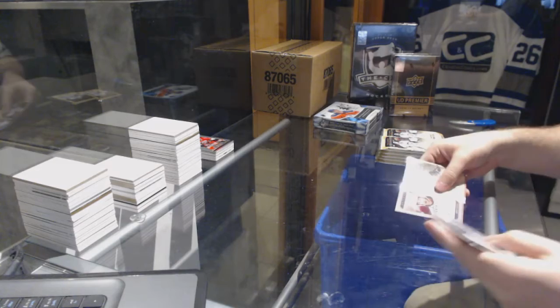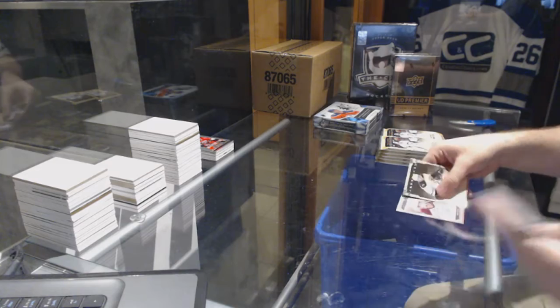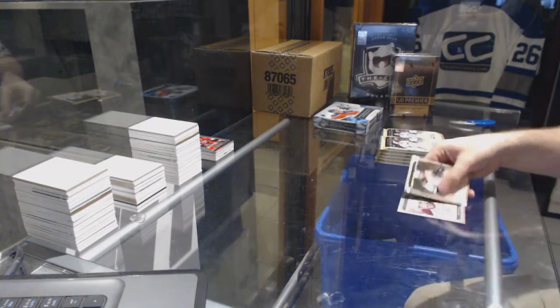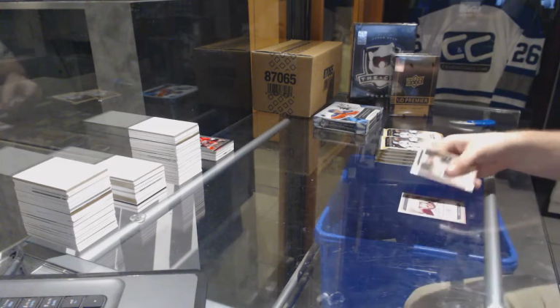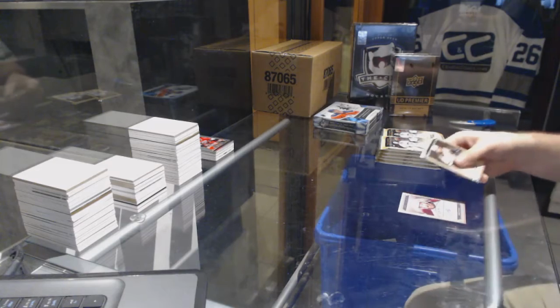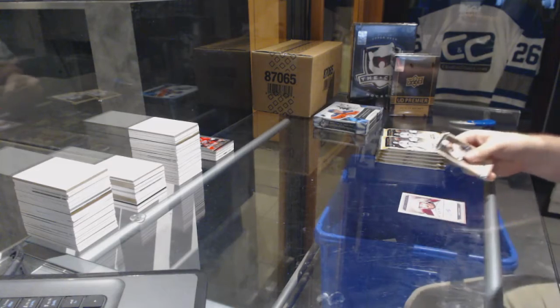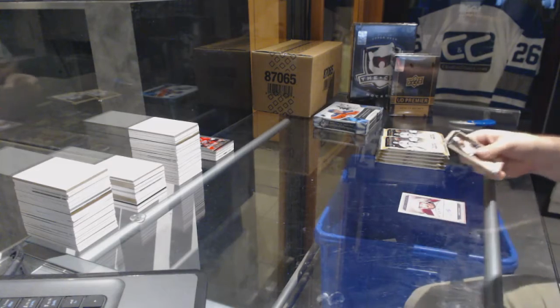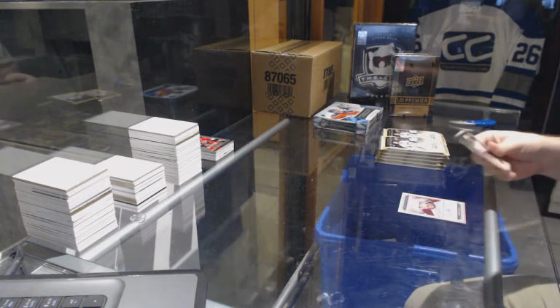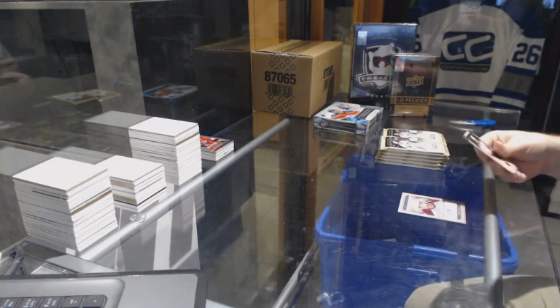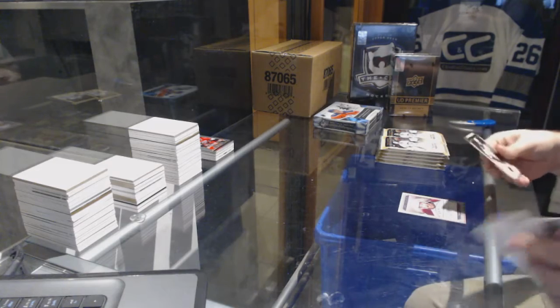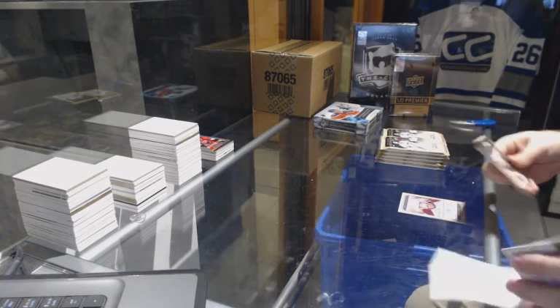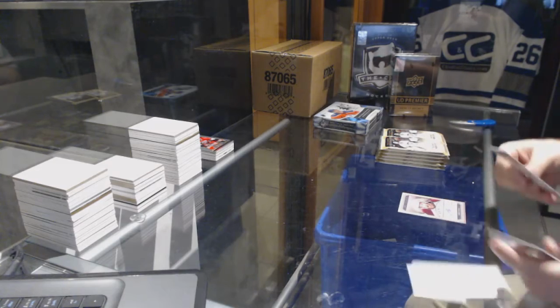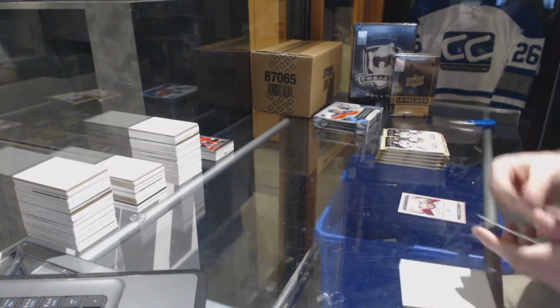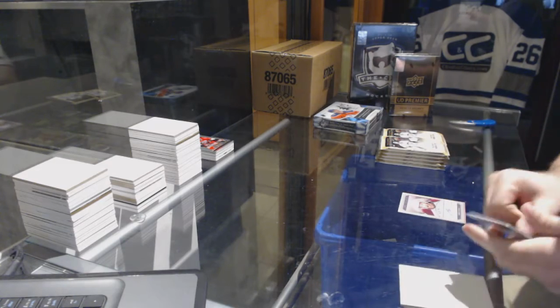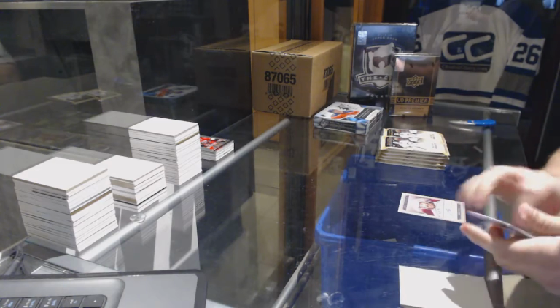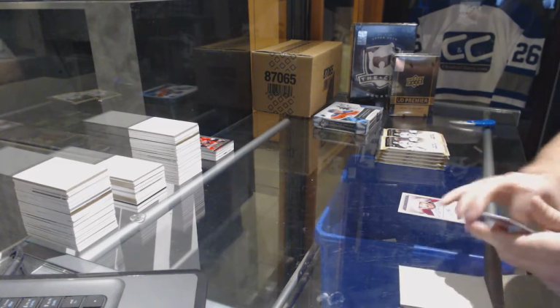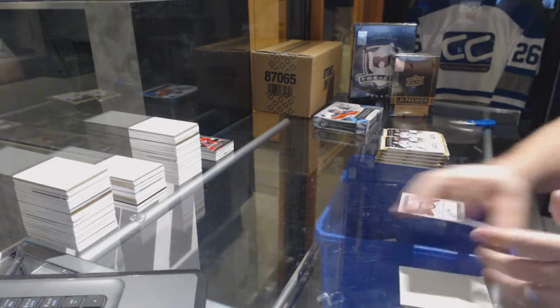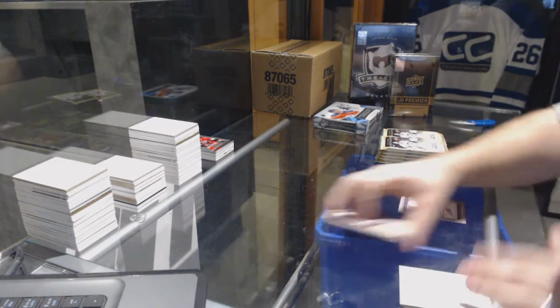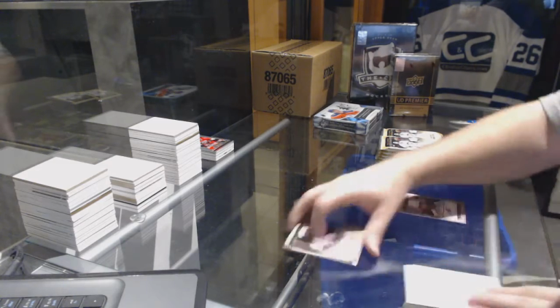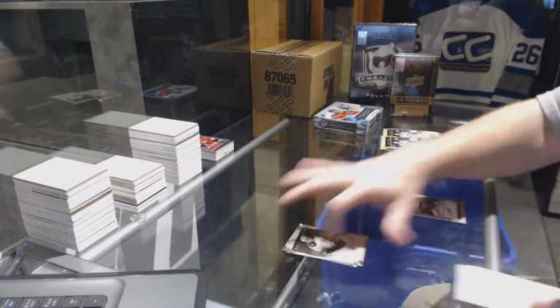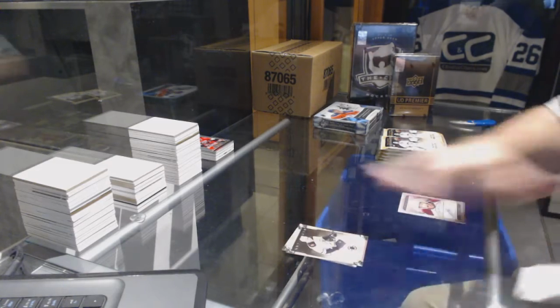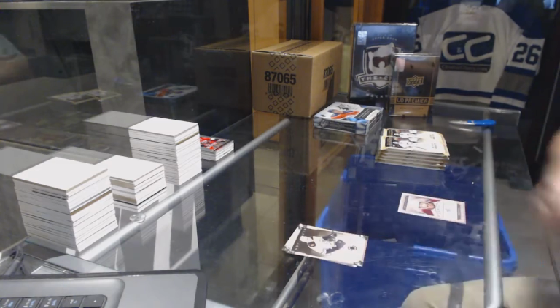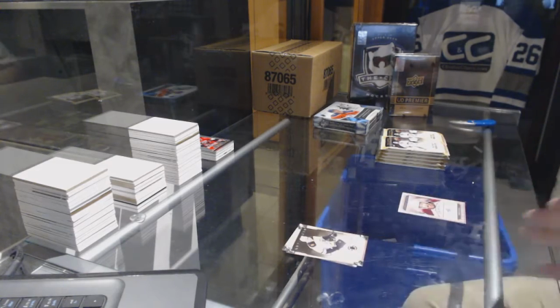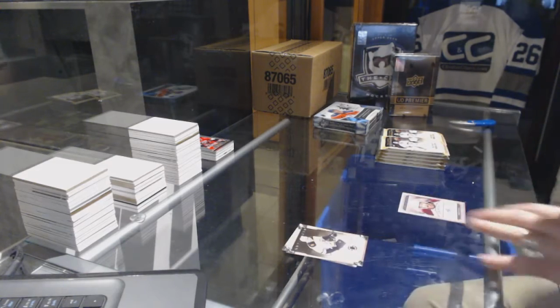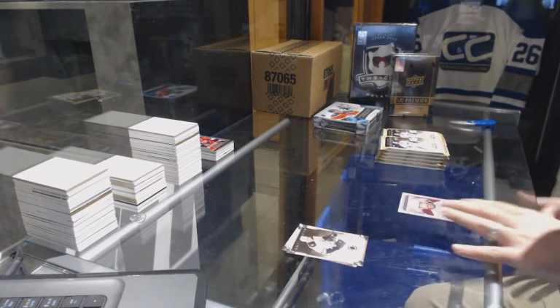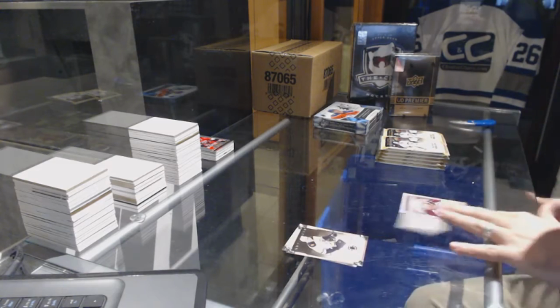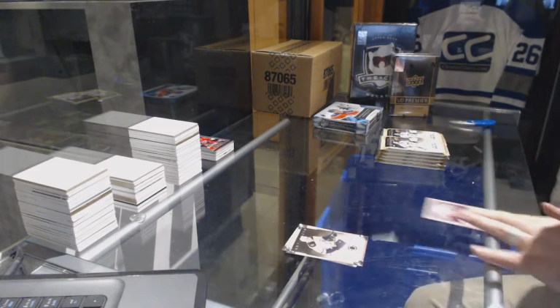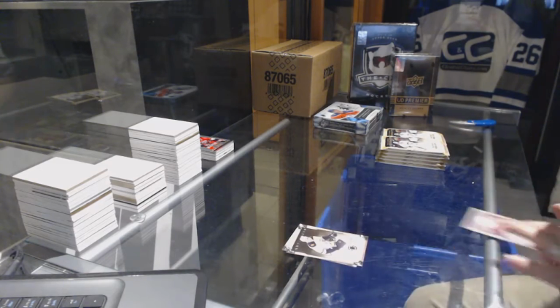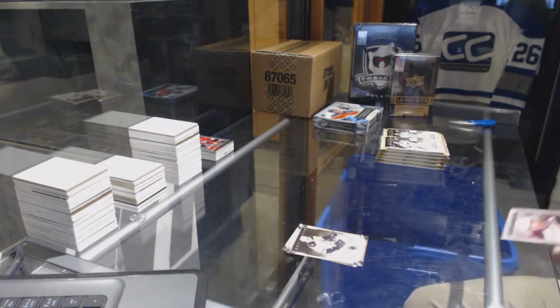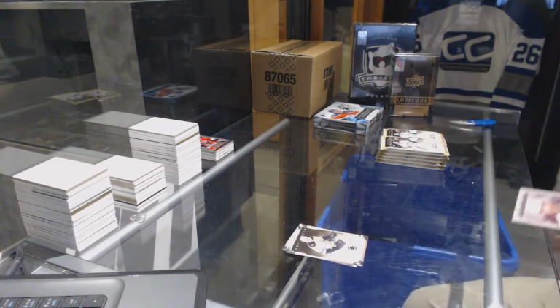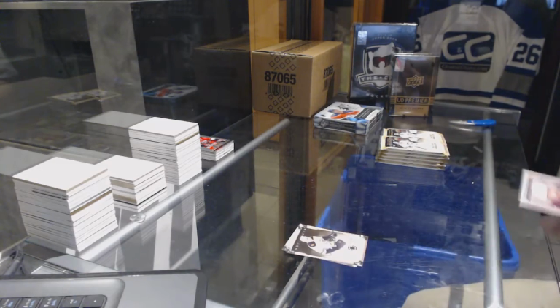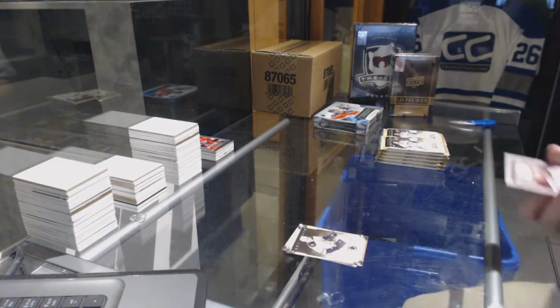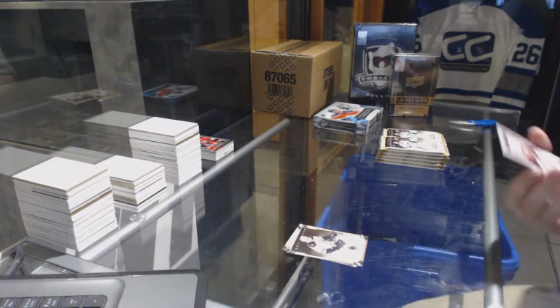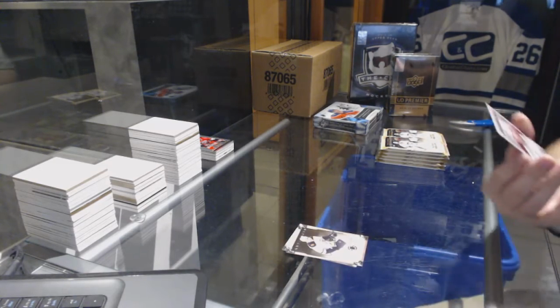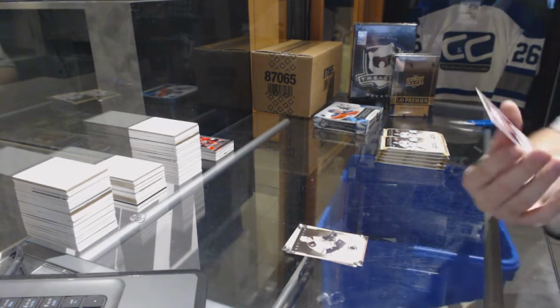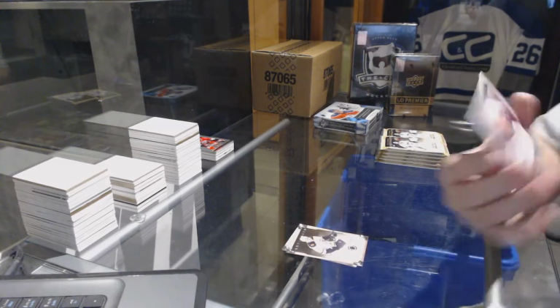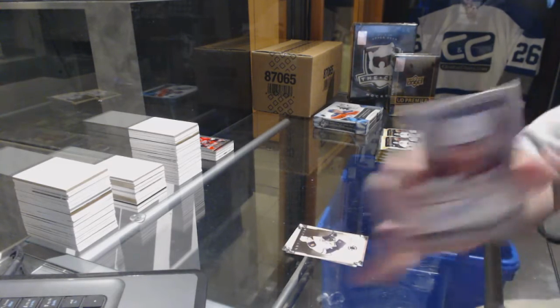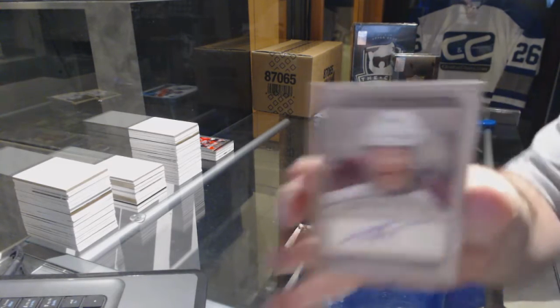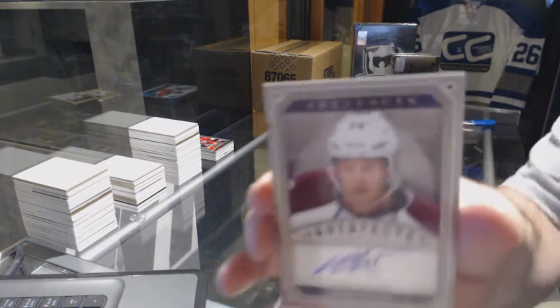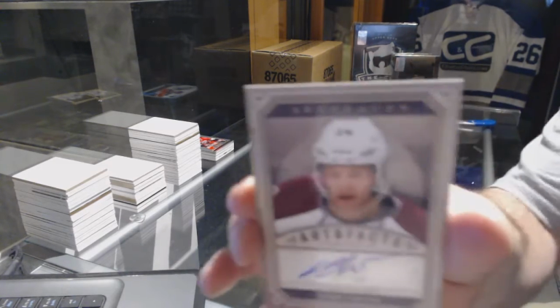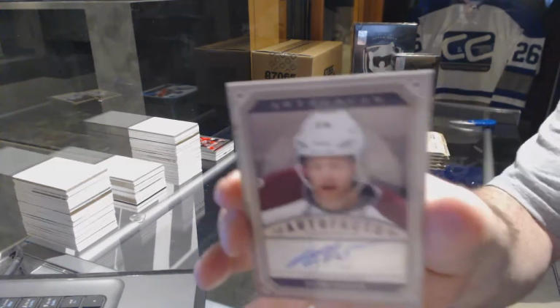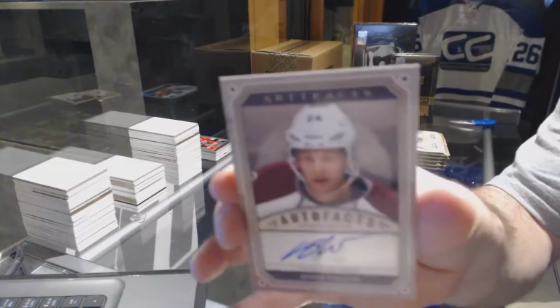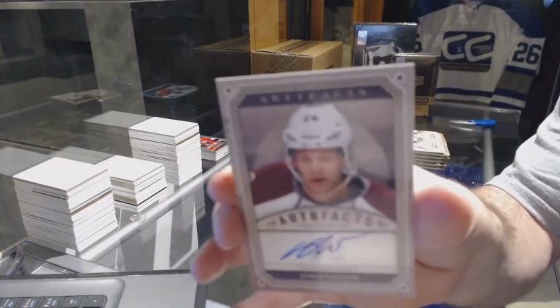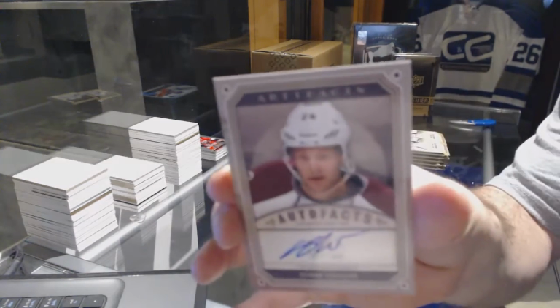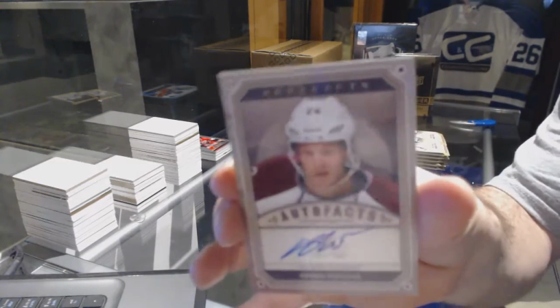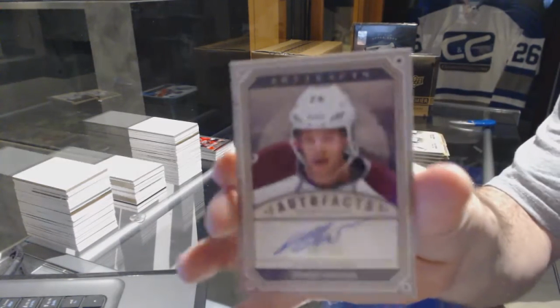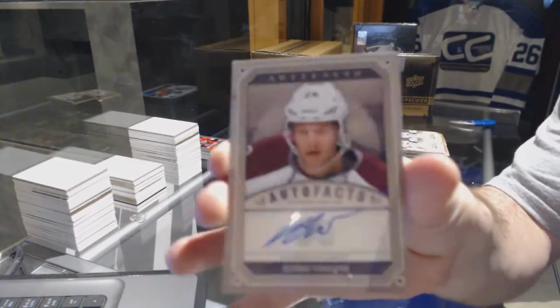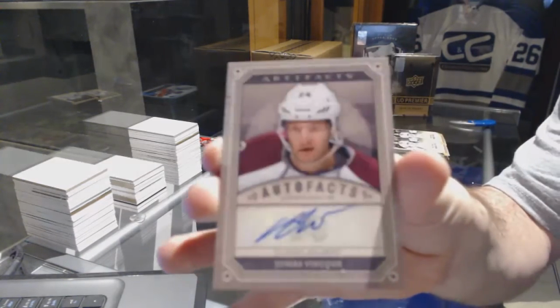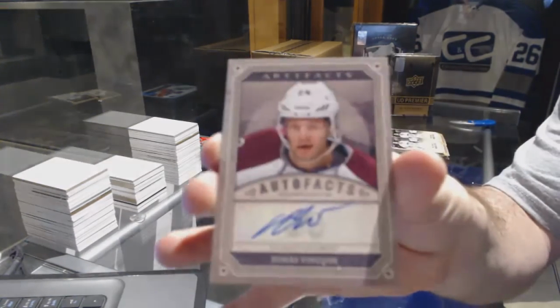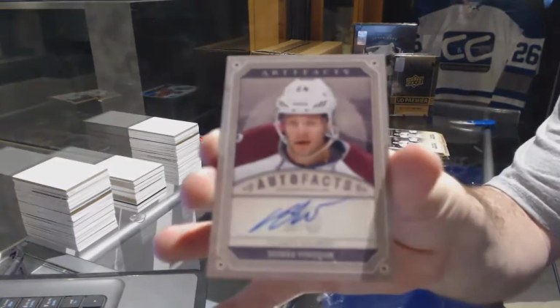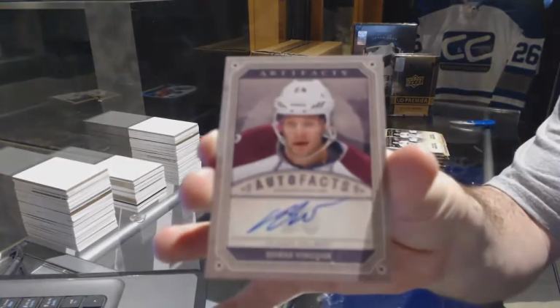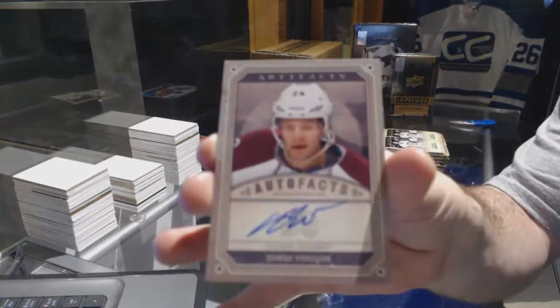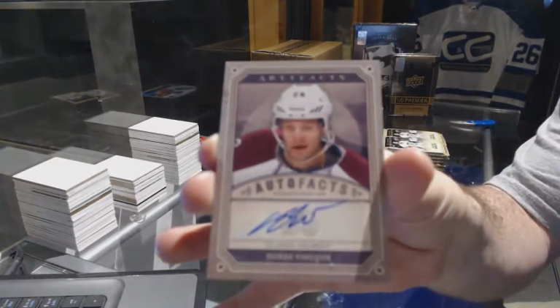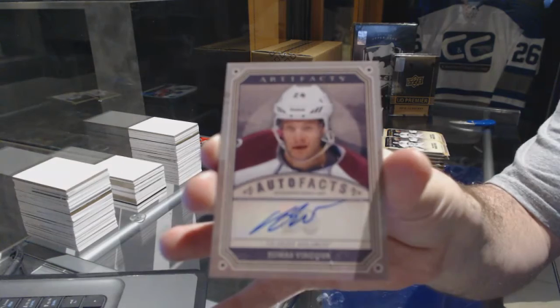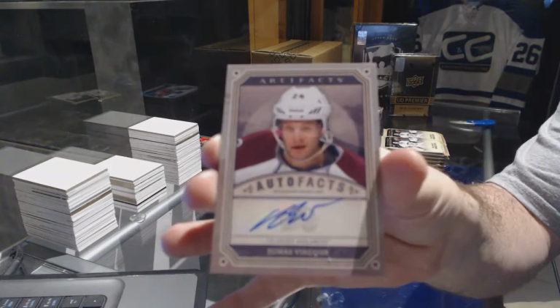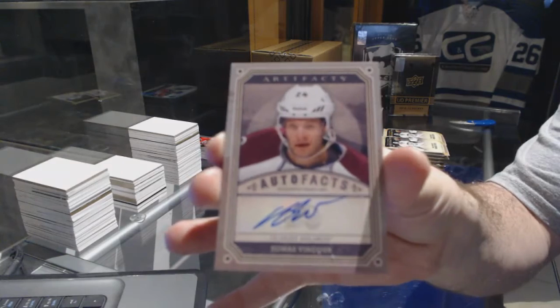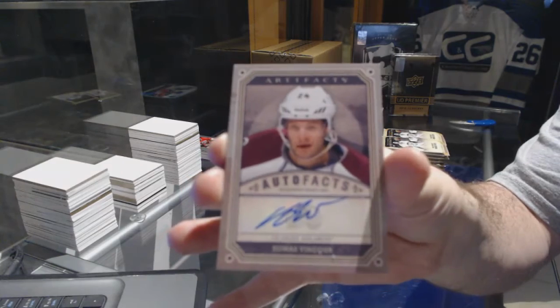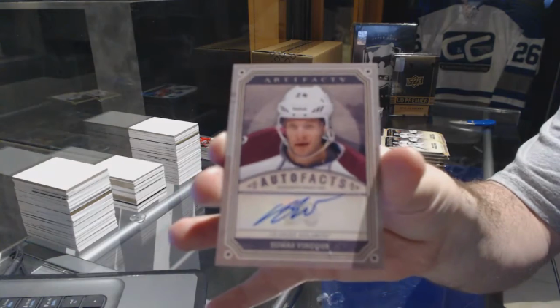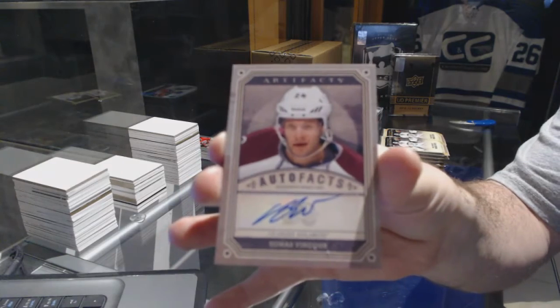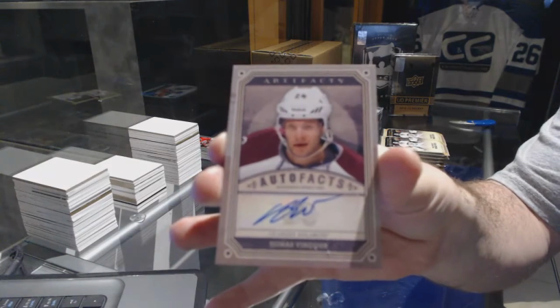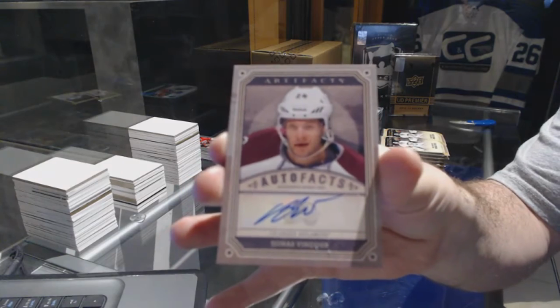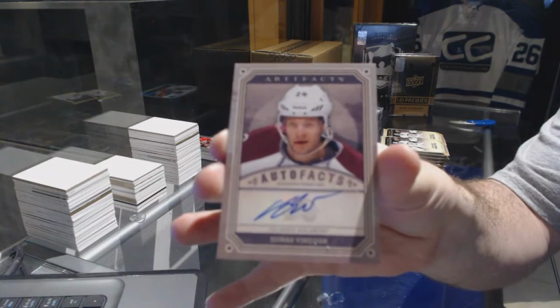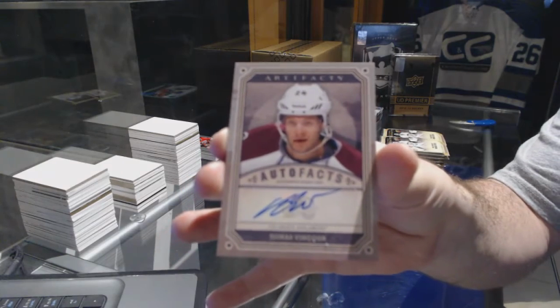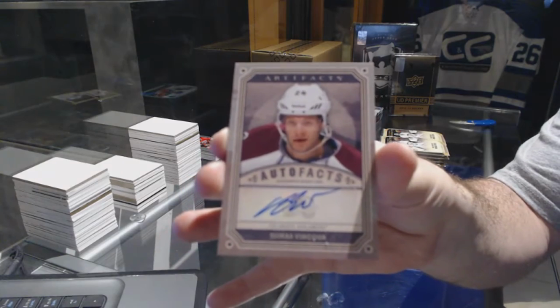We've got for the Colorado Avalanche, Artifacts of Thomas Vinsuer.